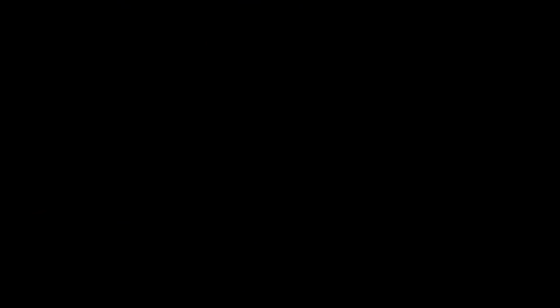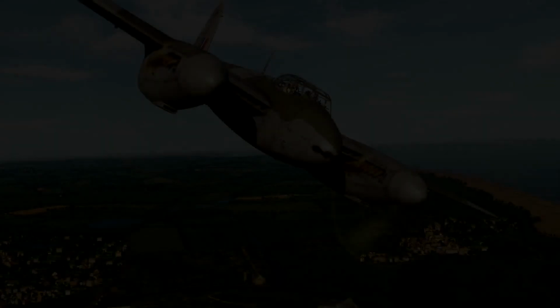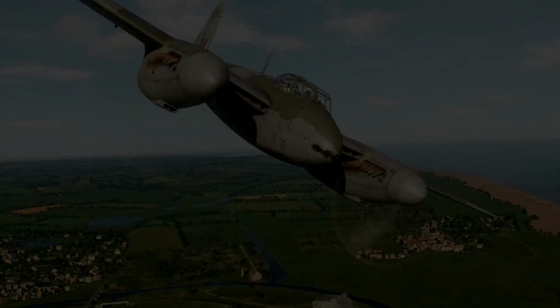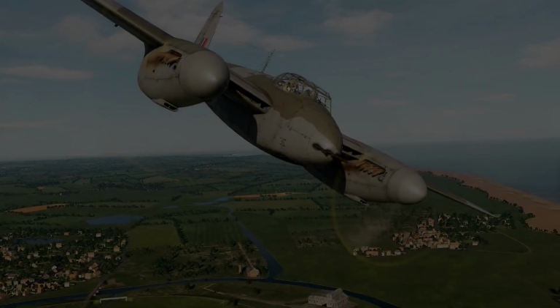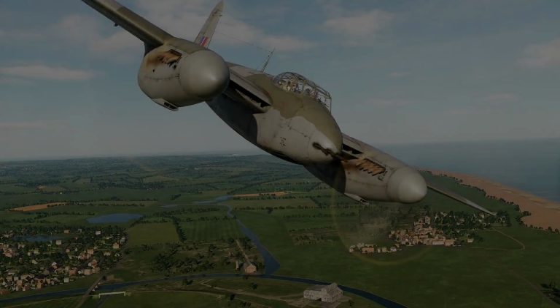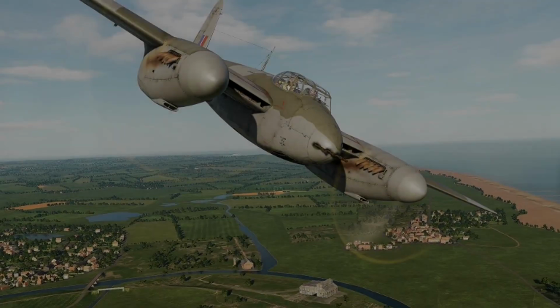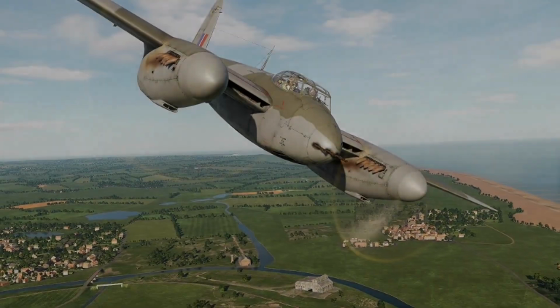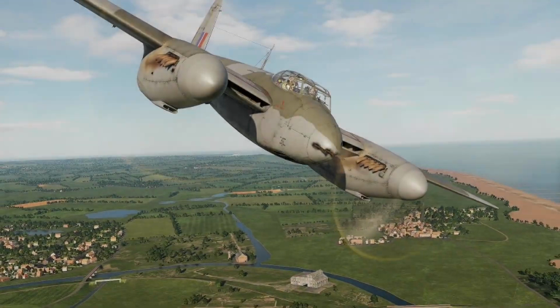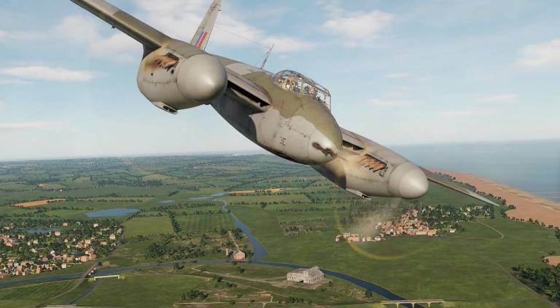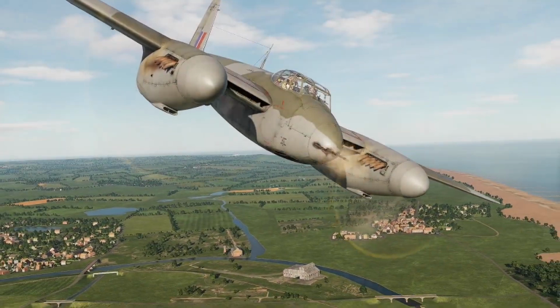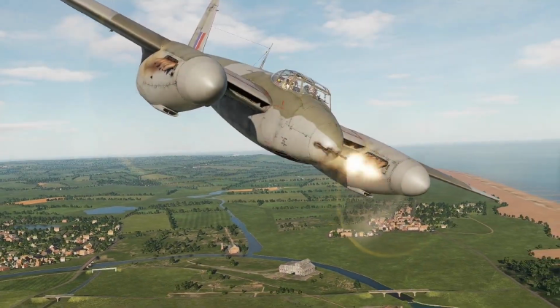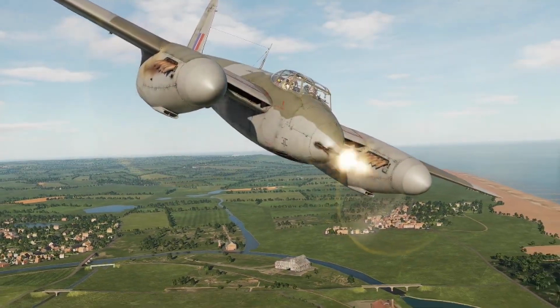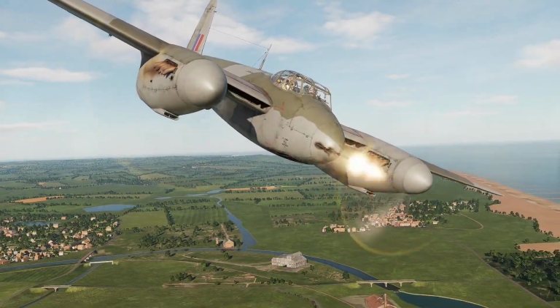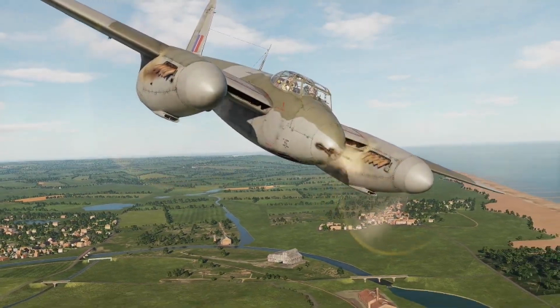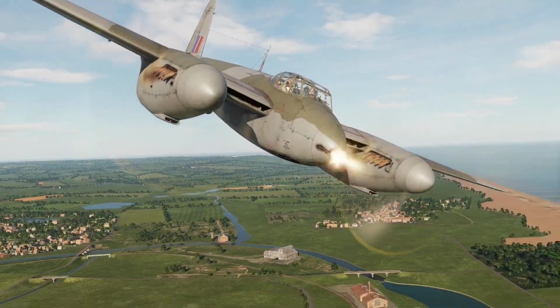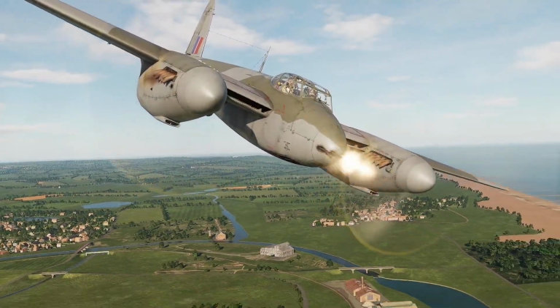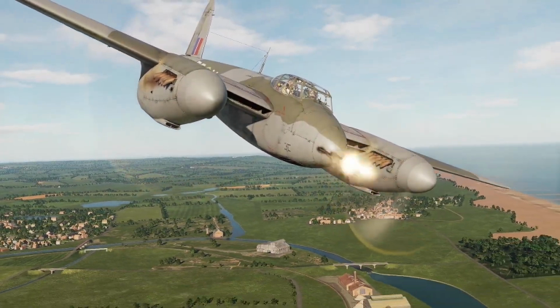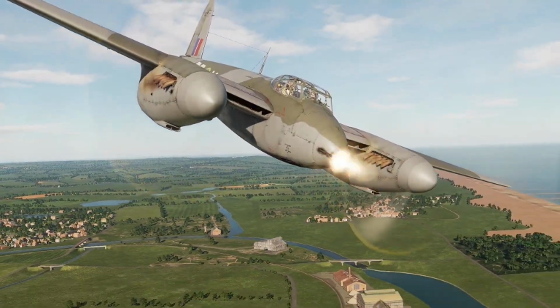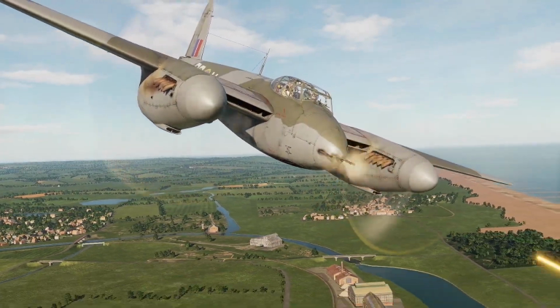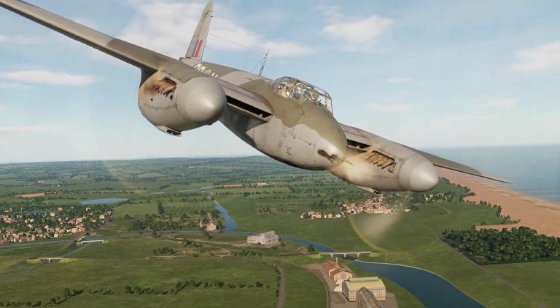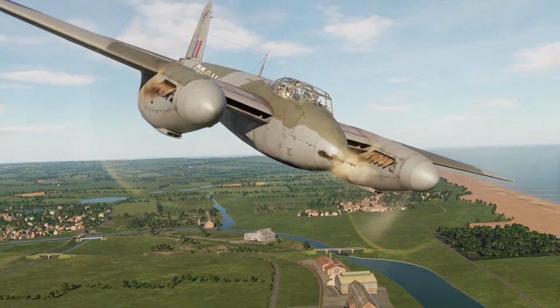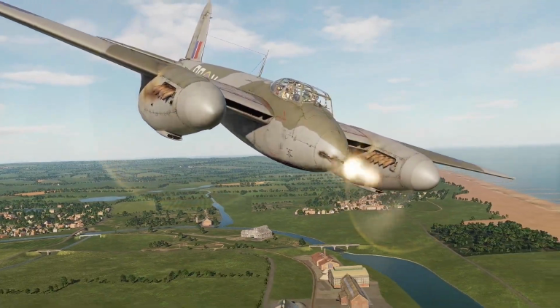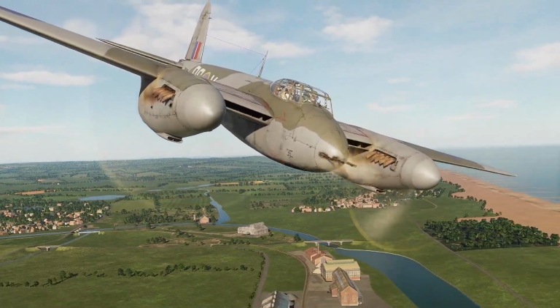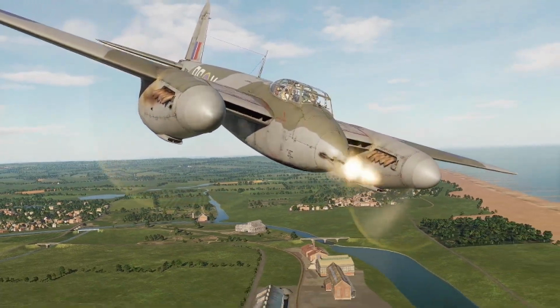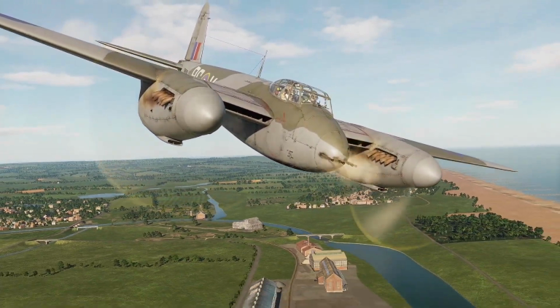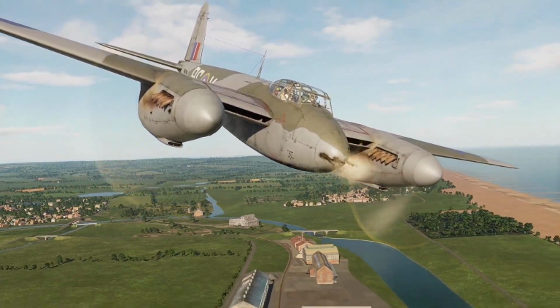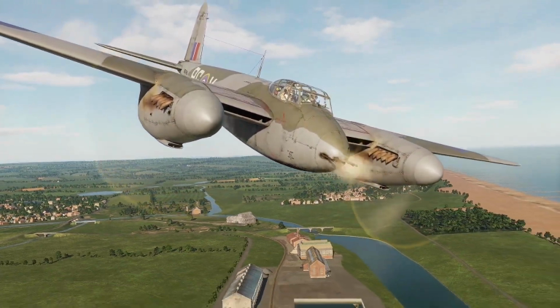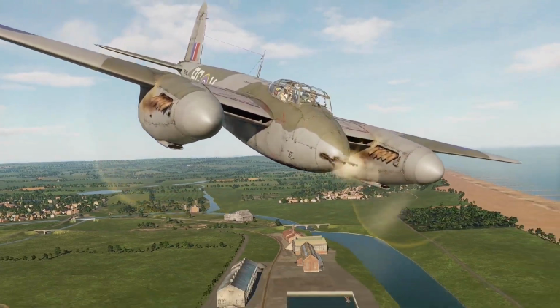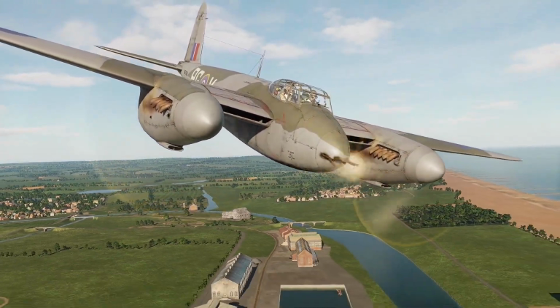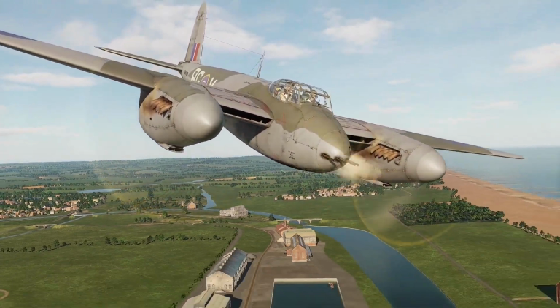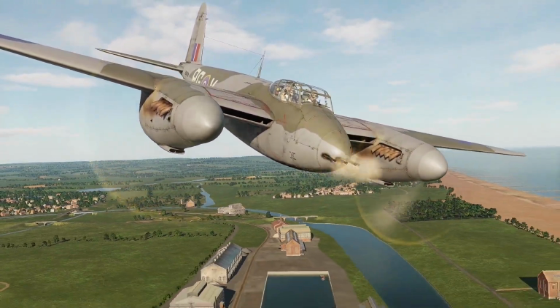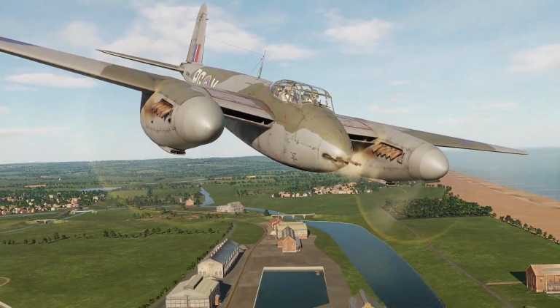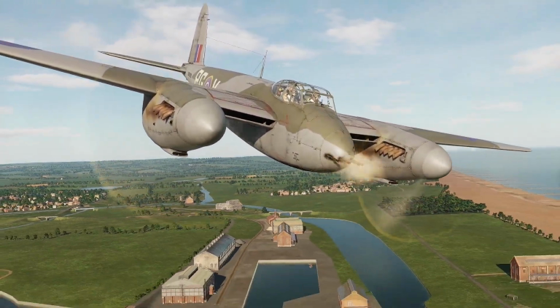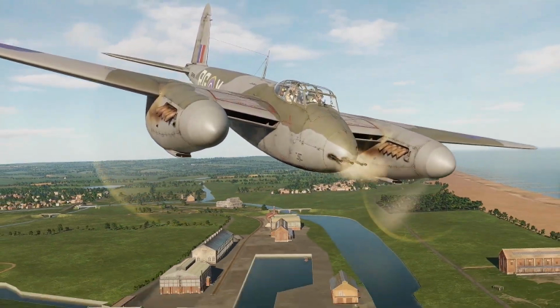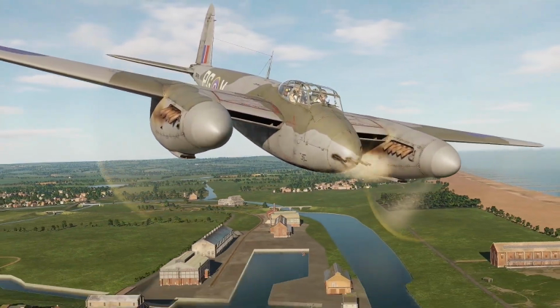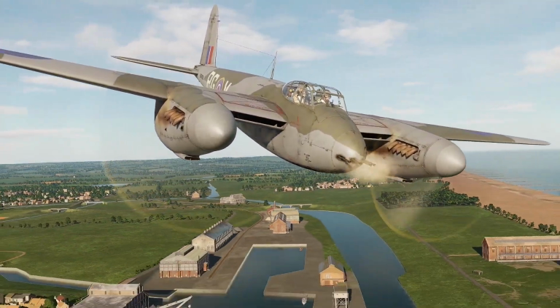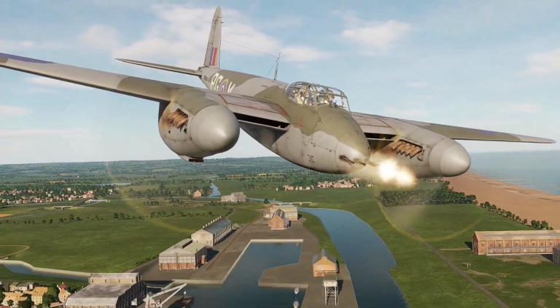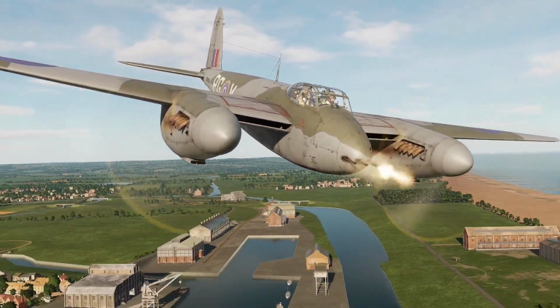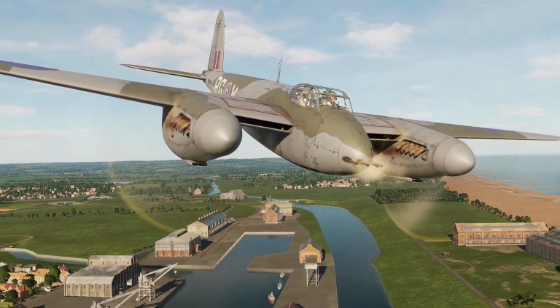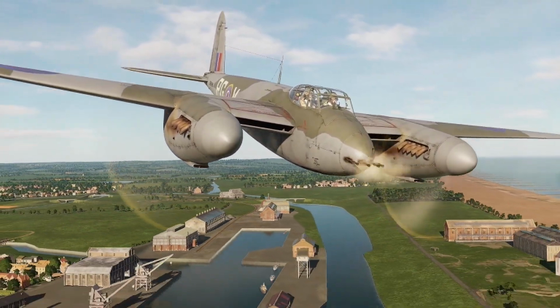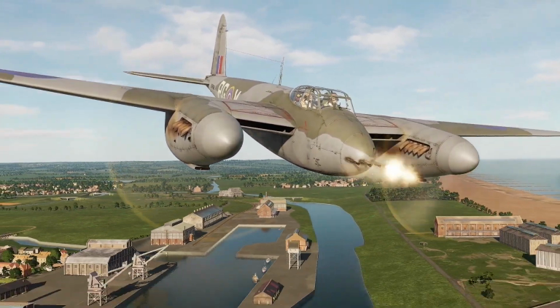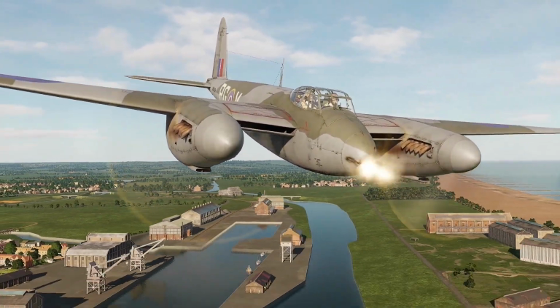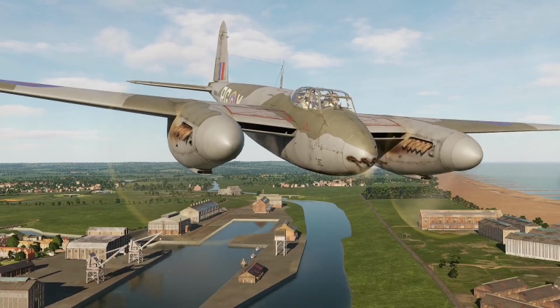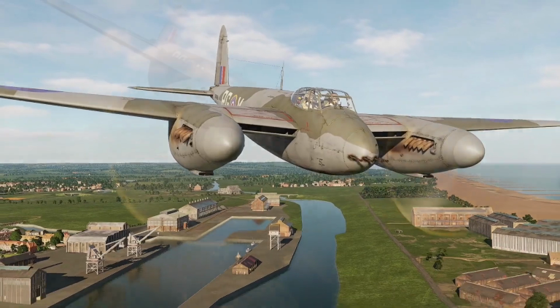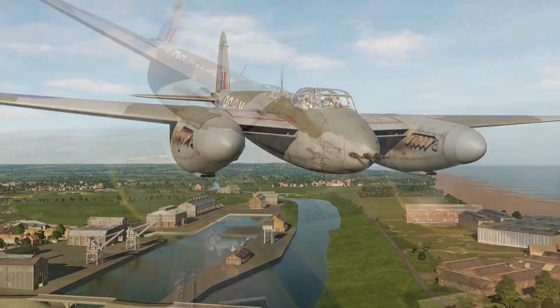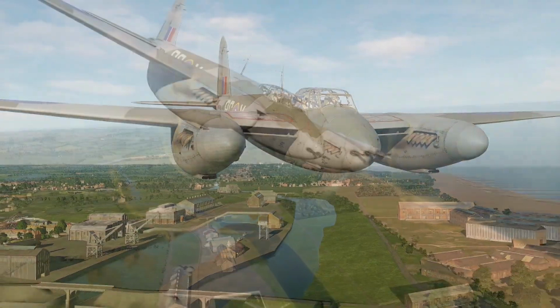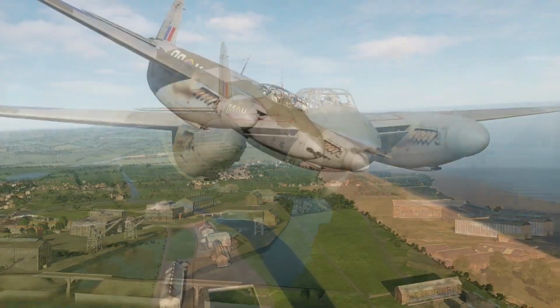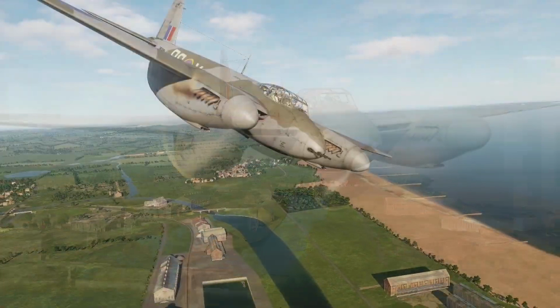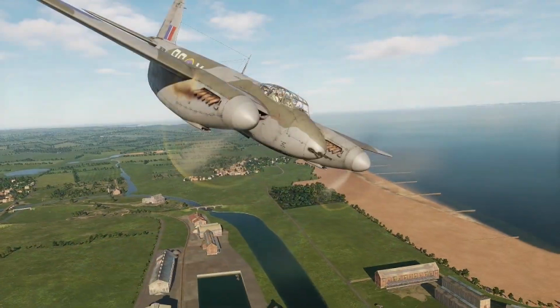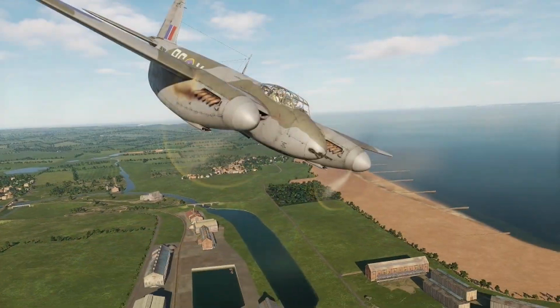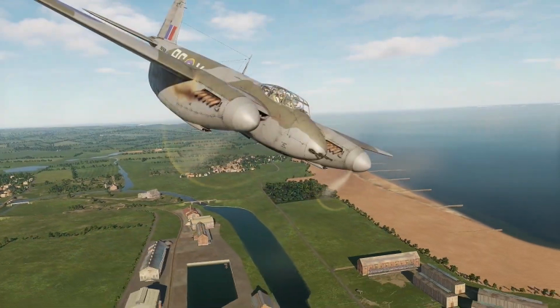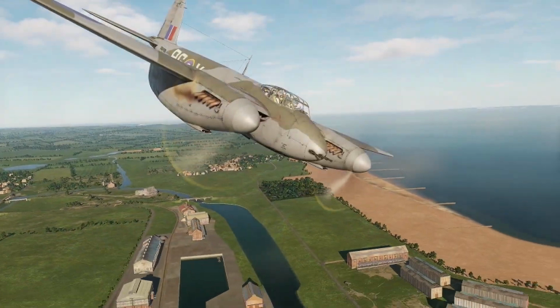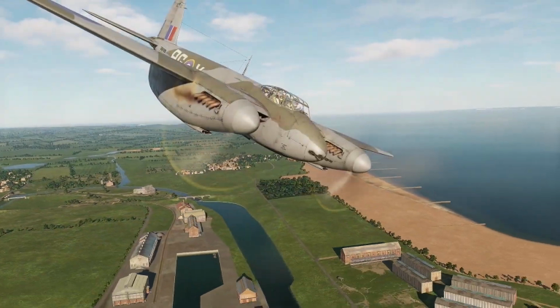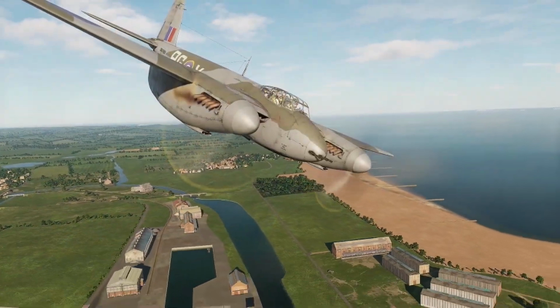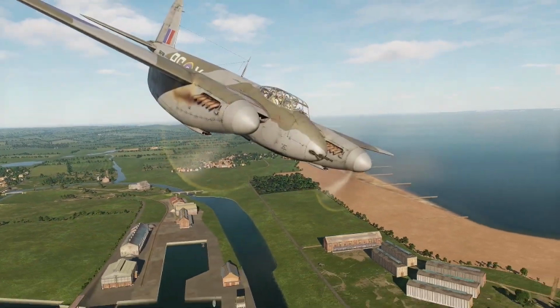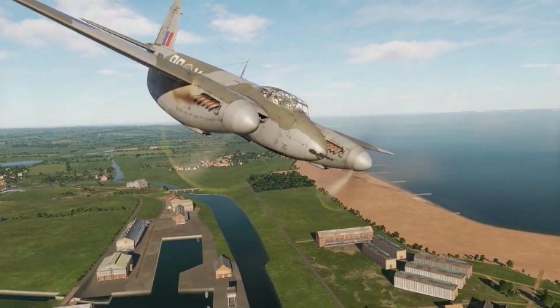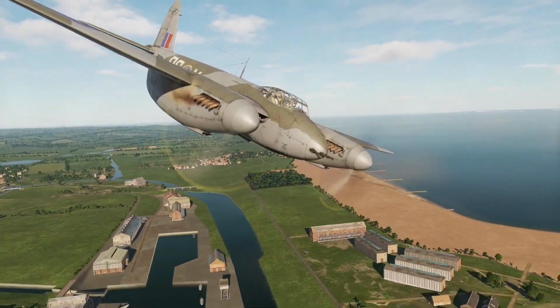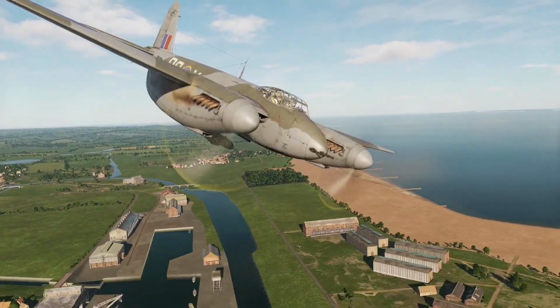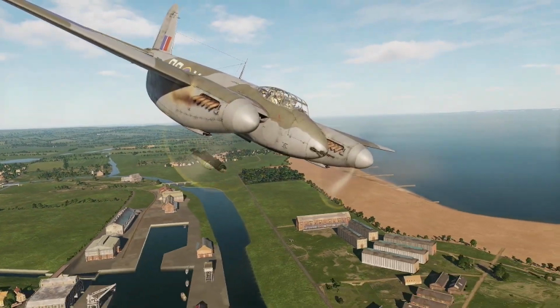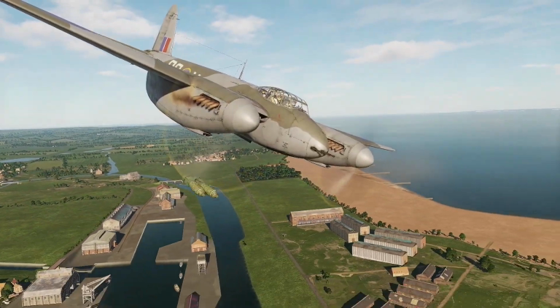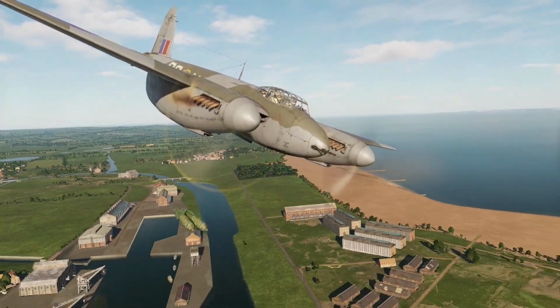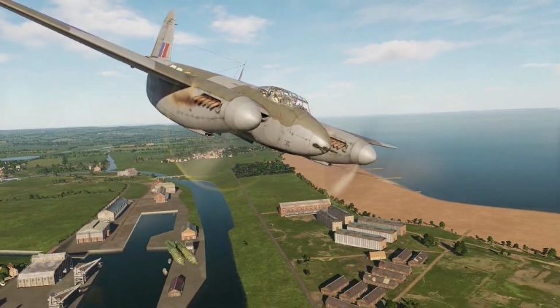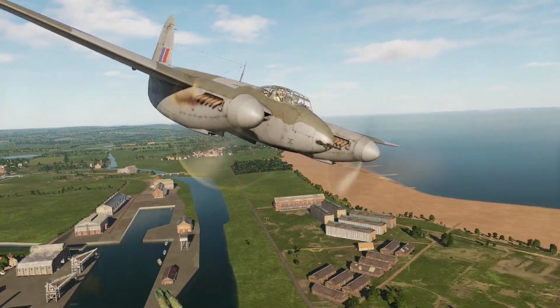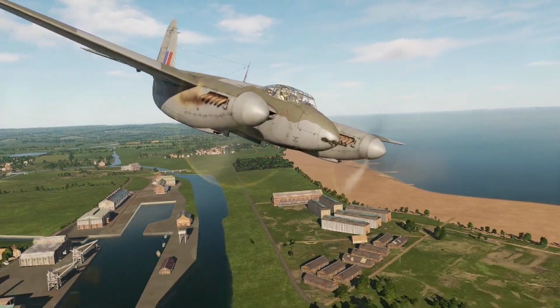Hi all, Sons from Eagle Dynamics and welcome back to Mozzie Monday, where today we will explore the setup and employment of weapons.